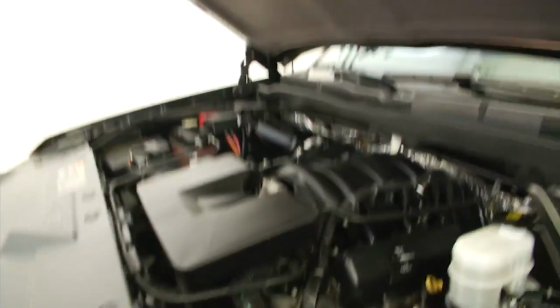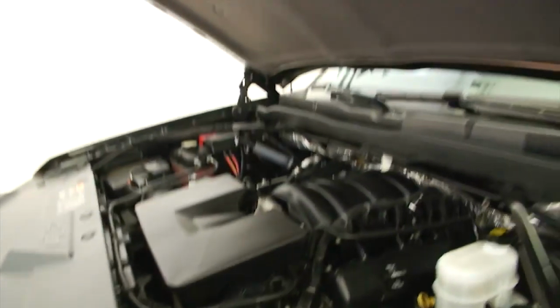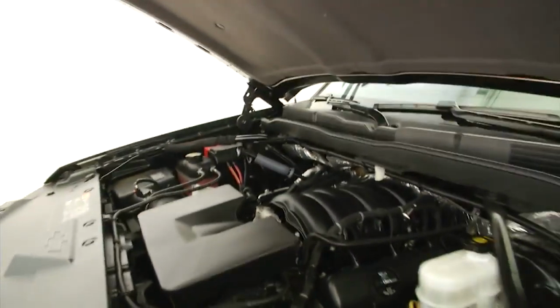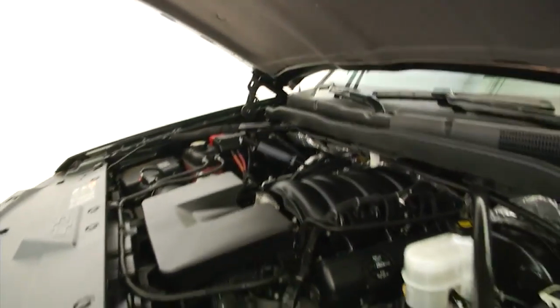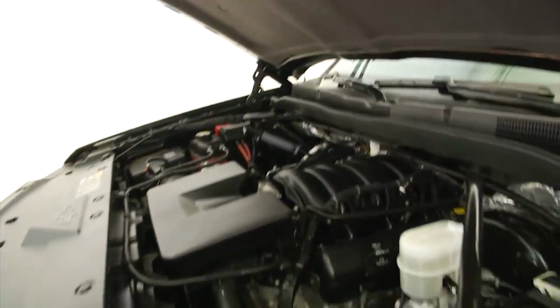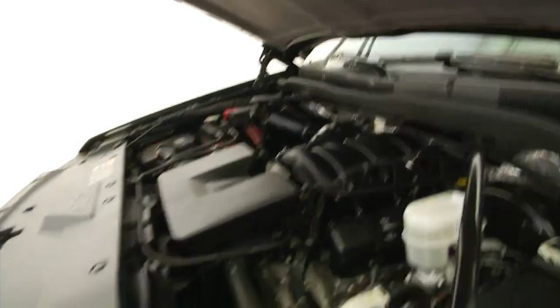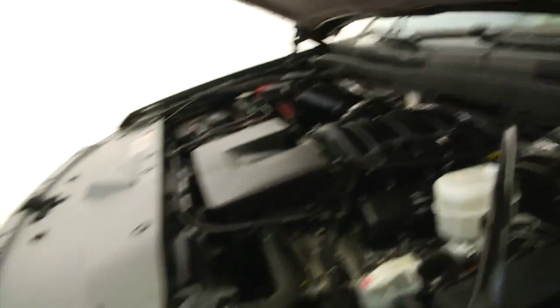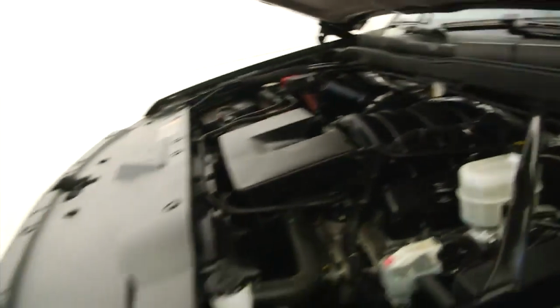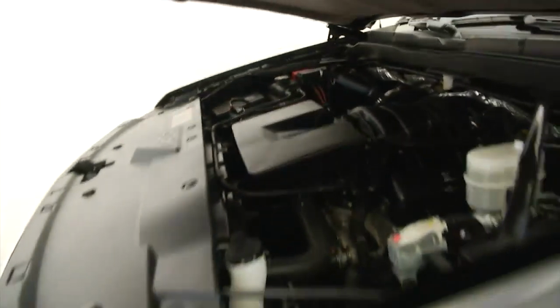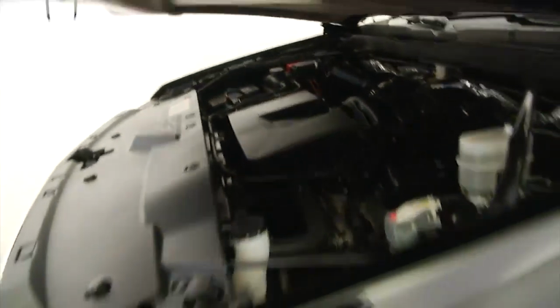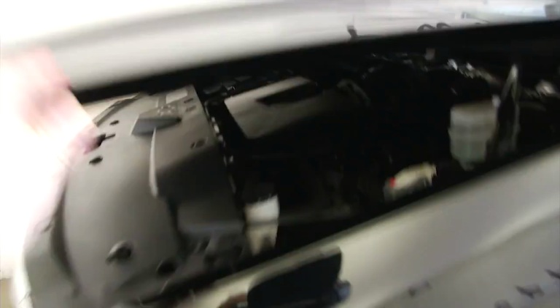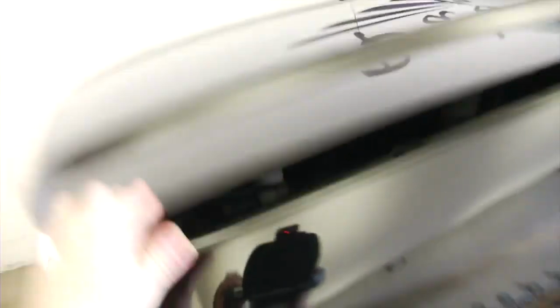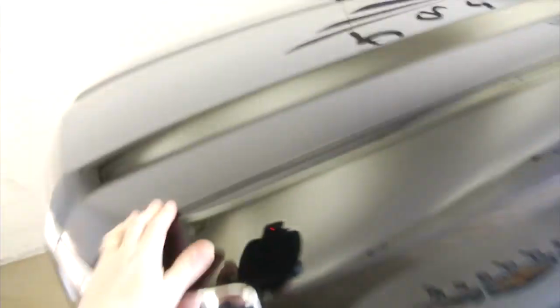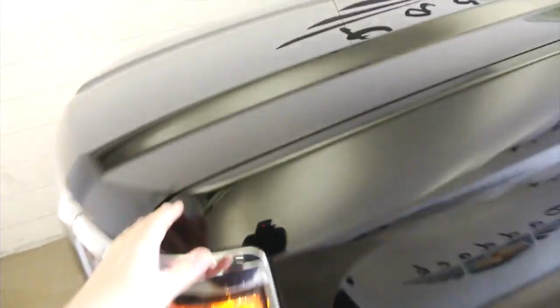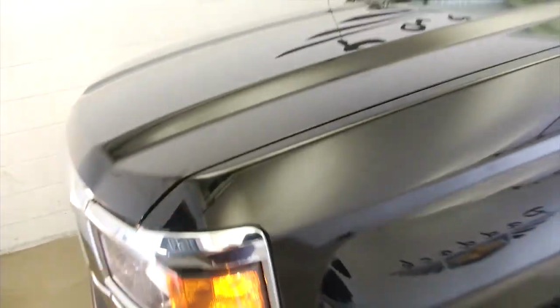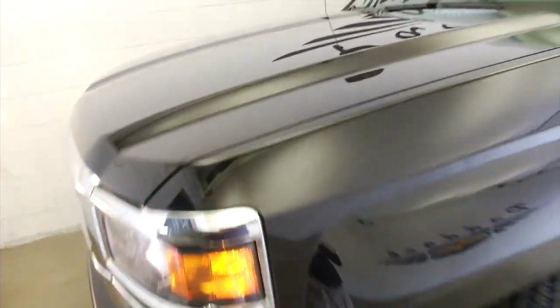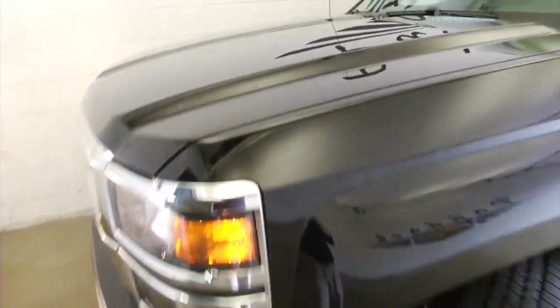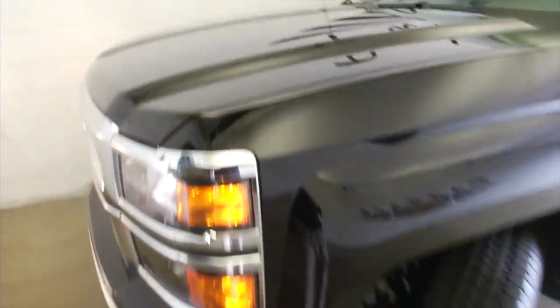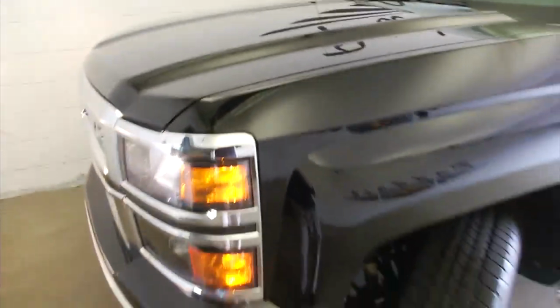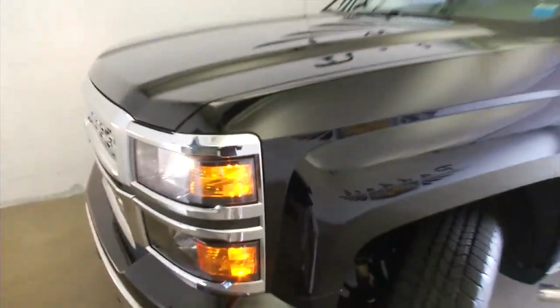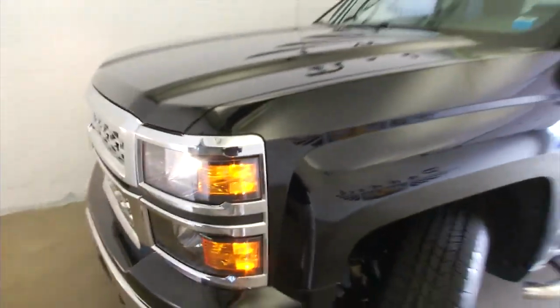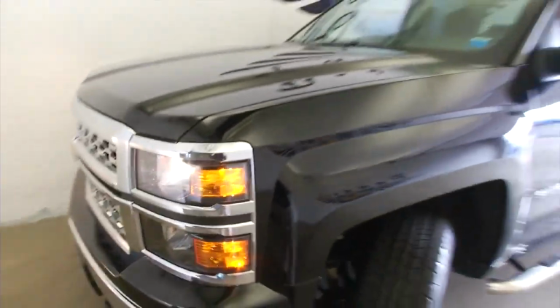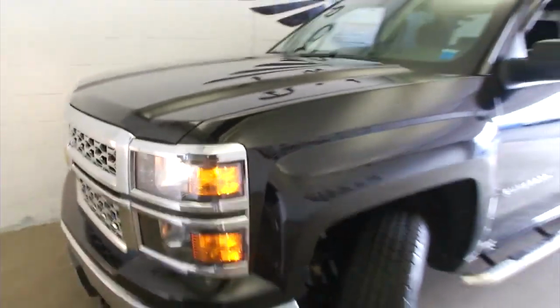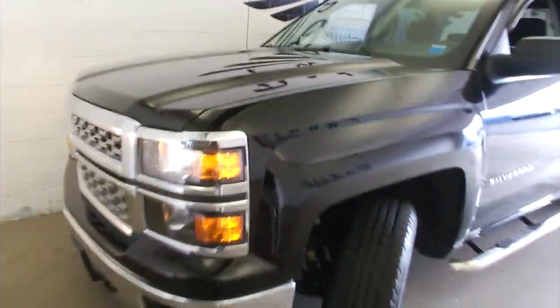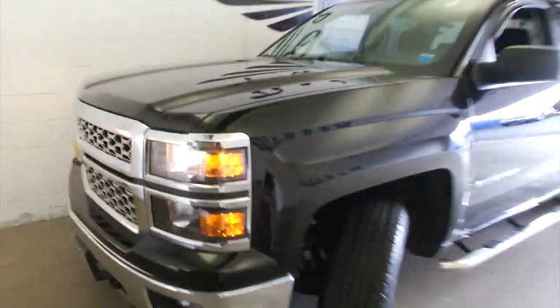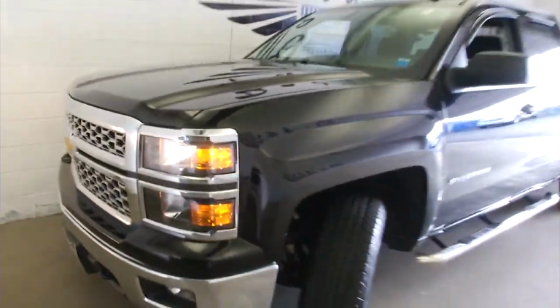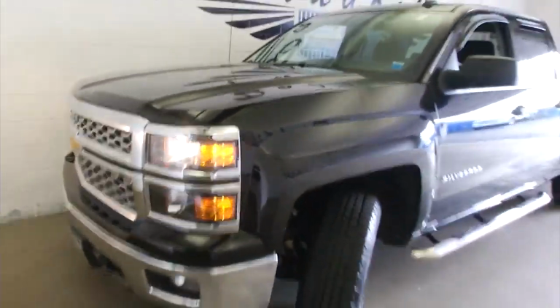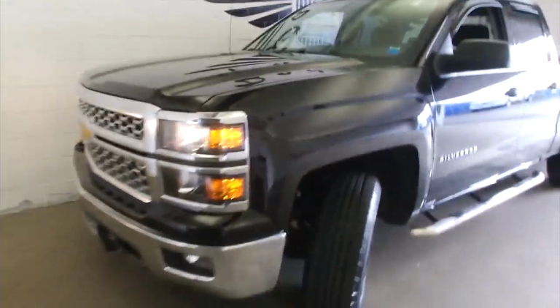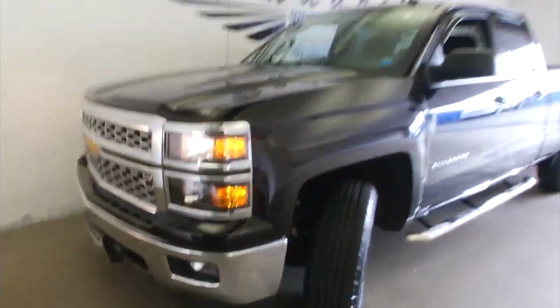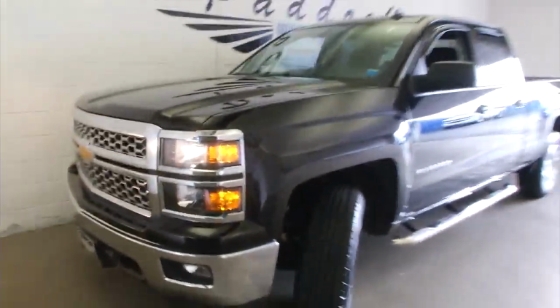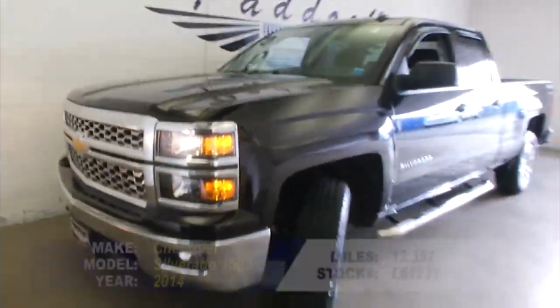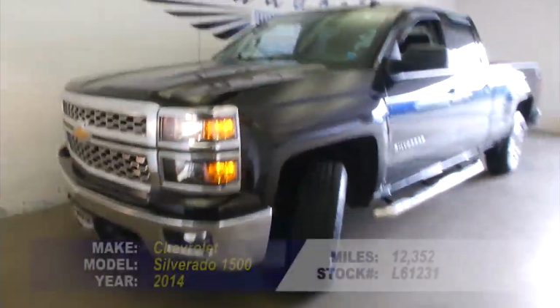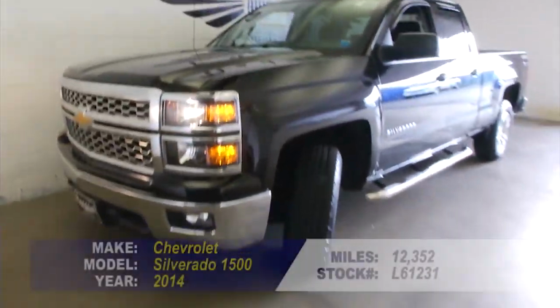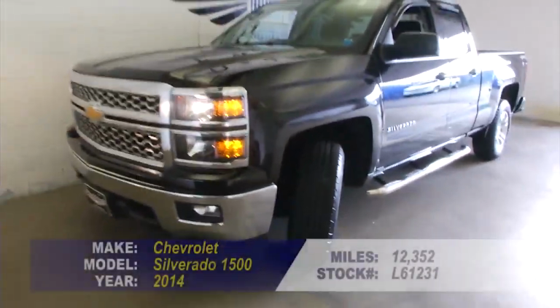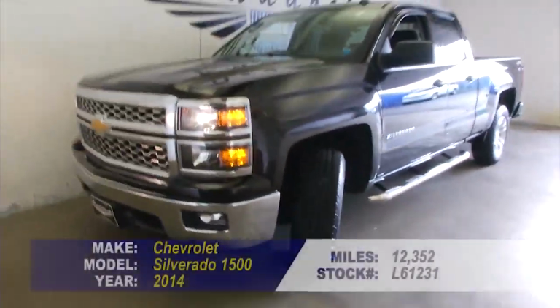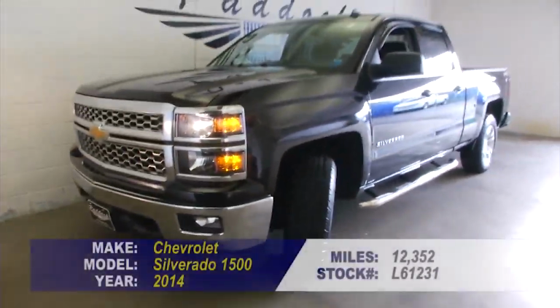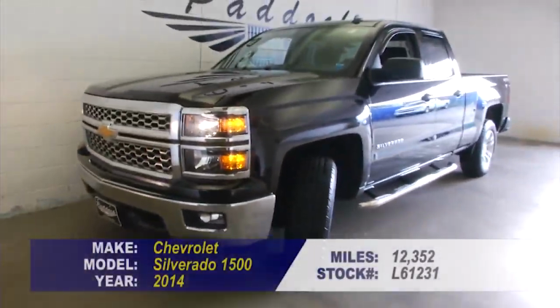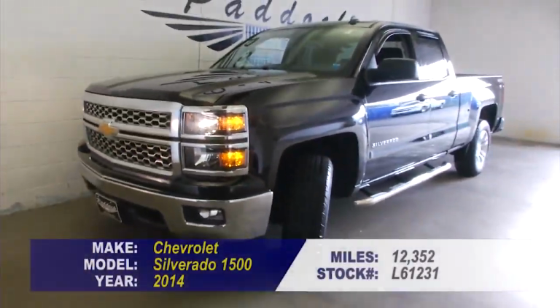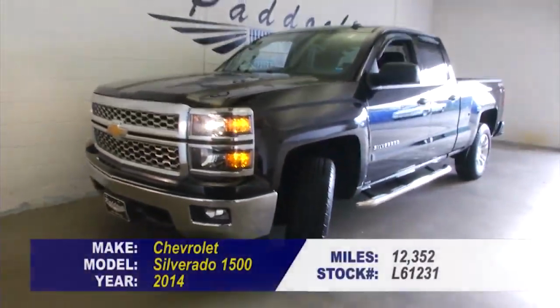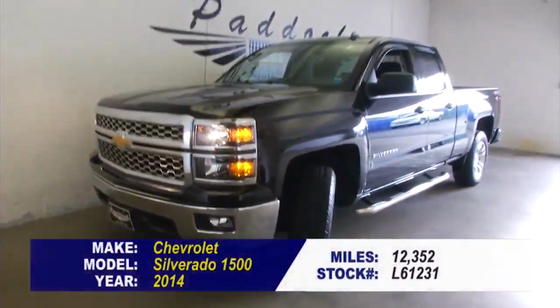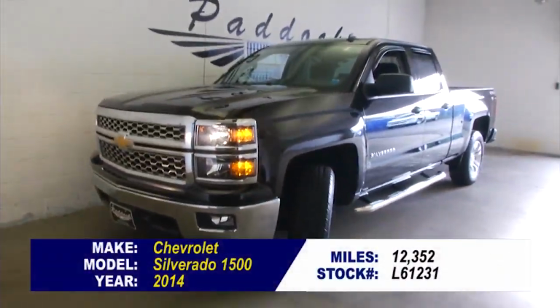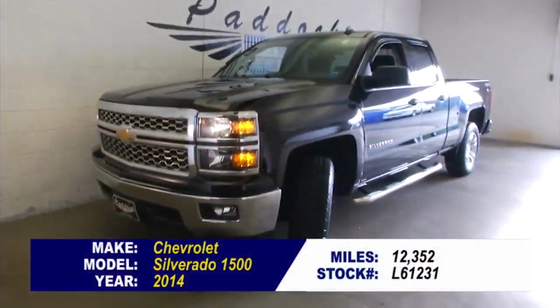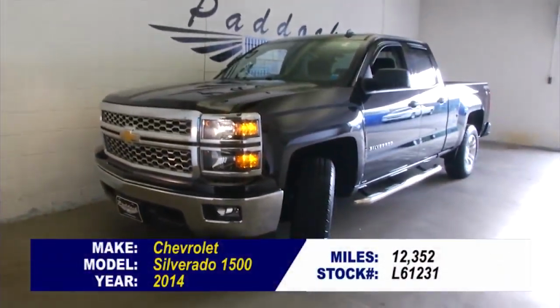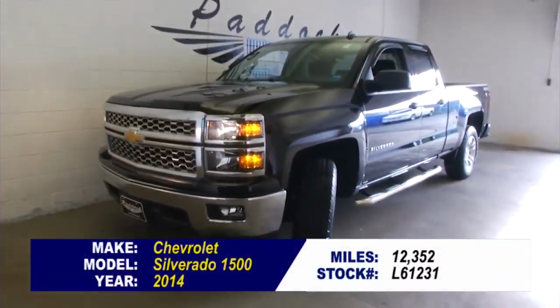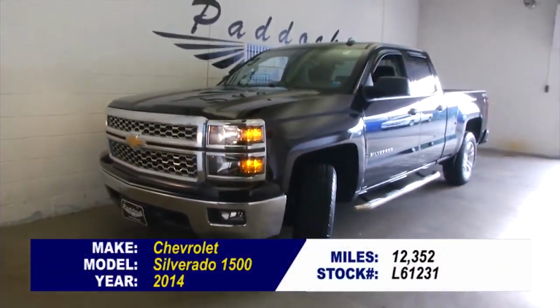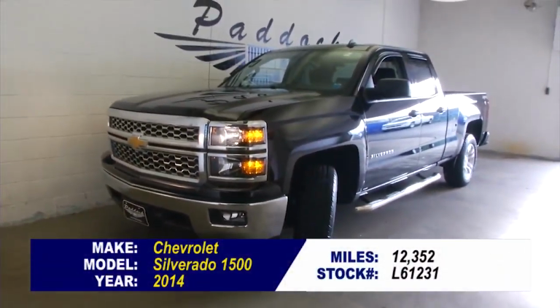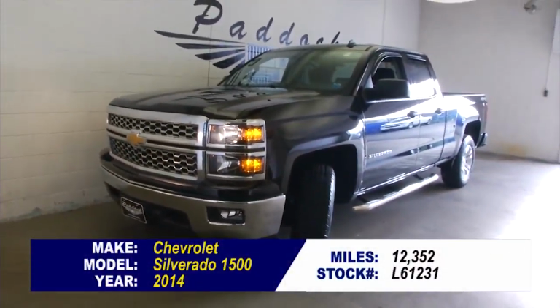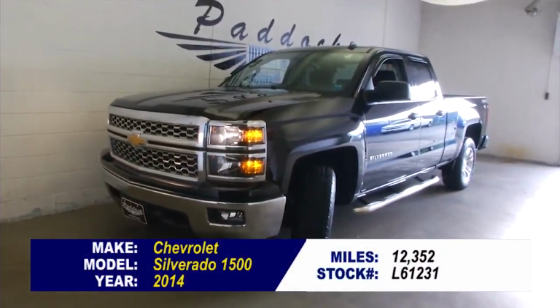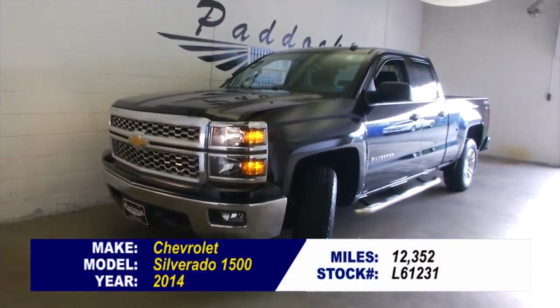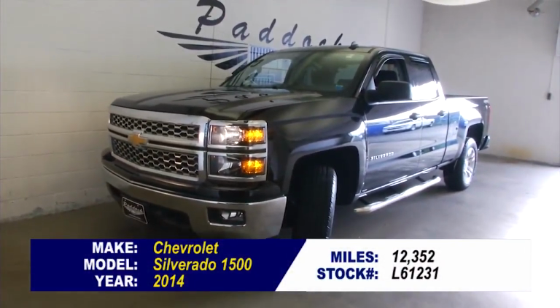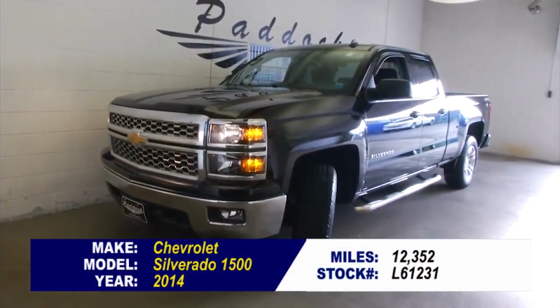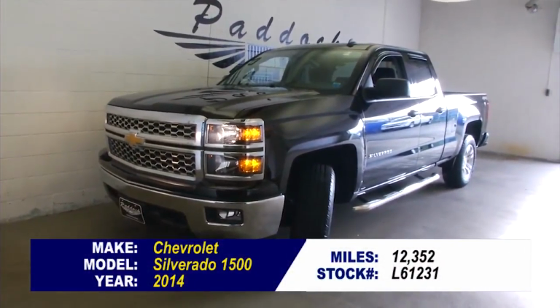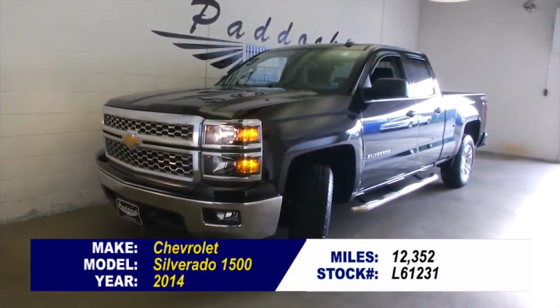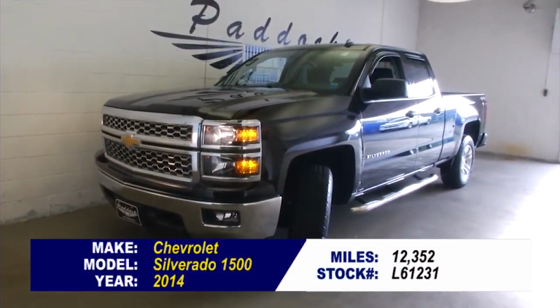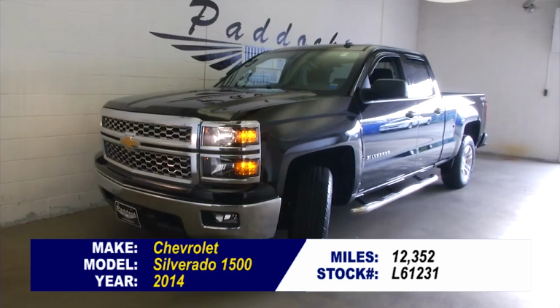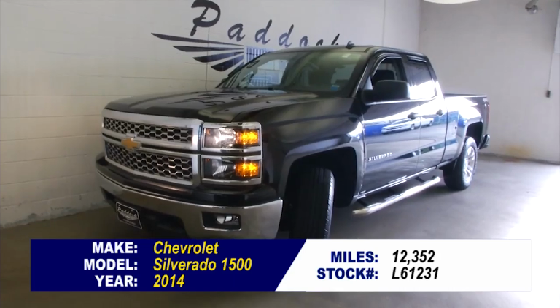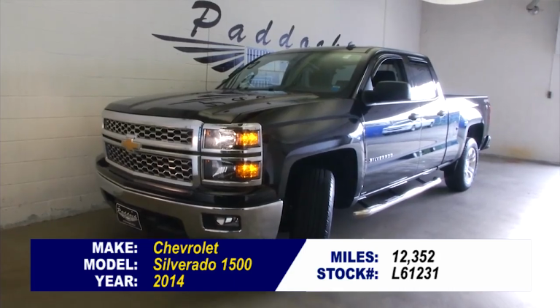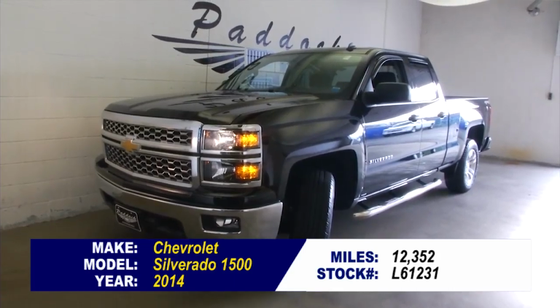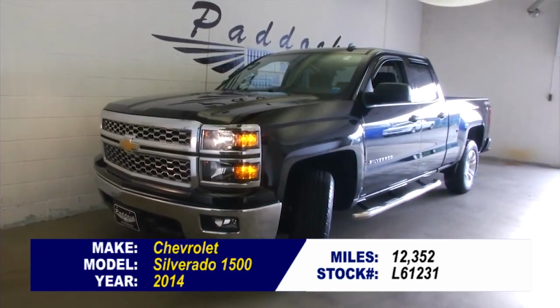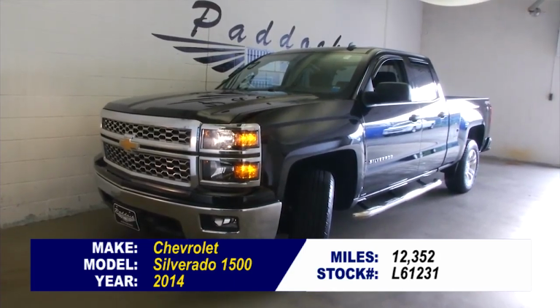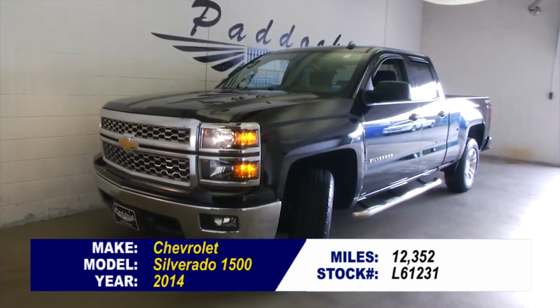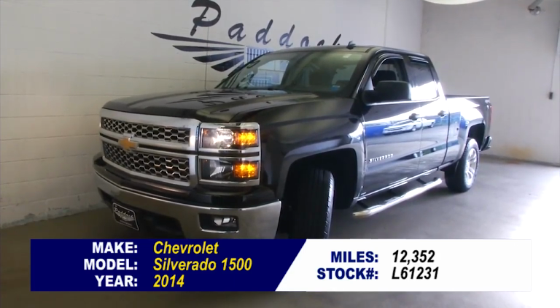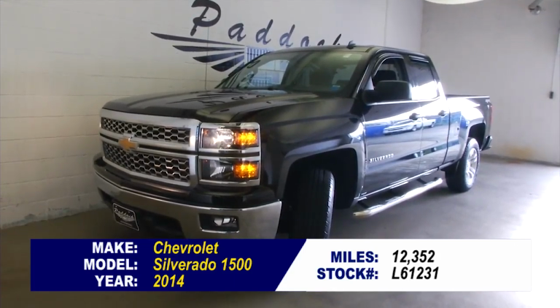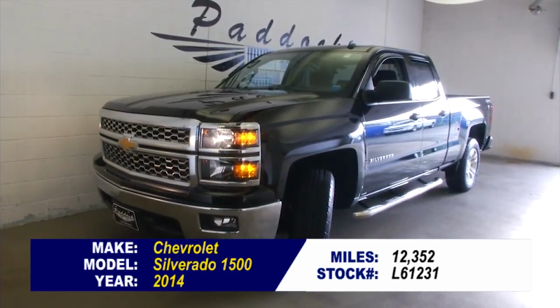To find out more about this Silverado, this one owner Silverado, give us a call: 876-0945.